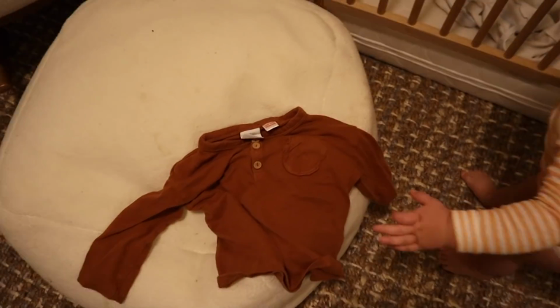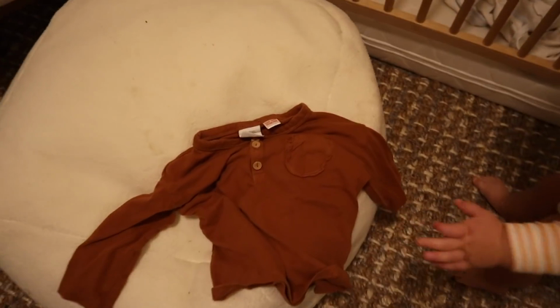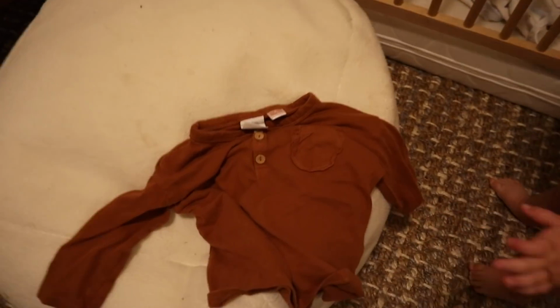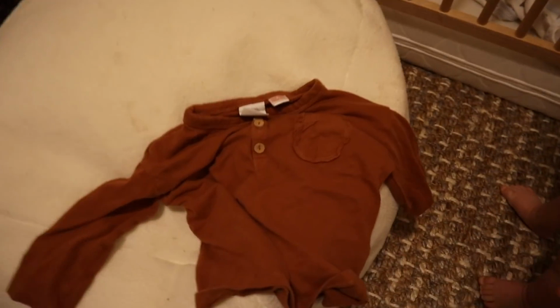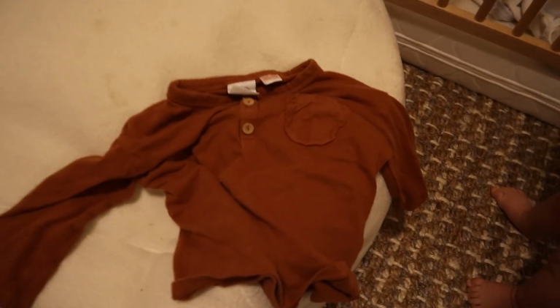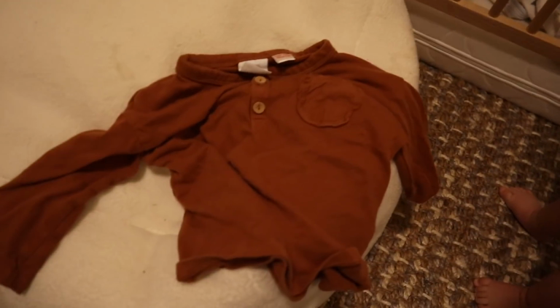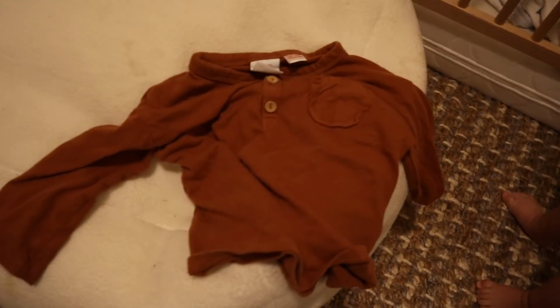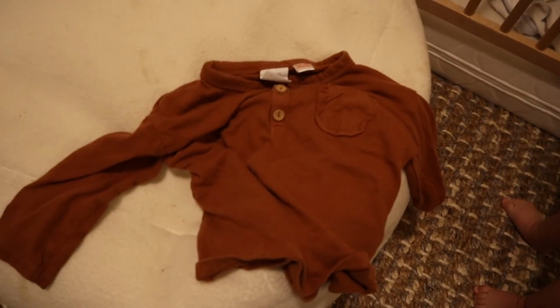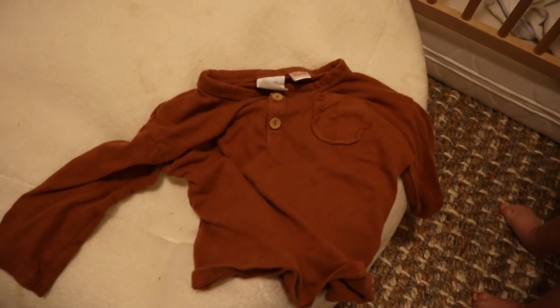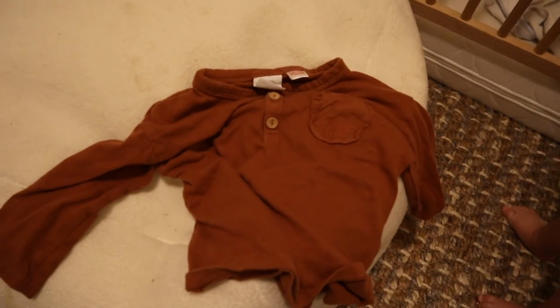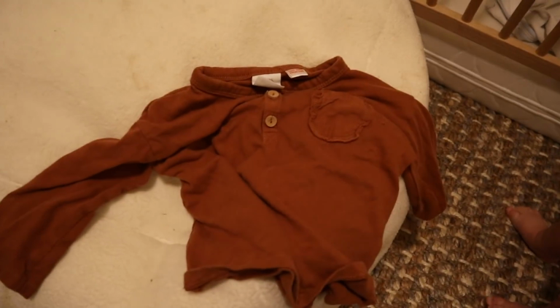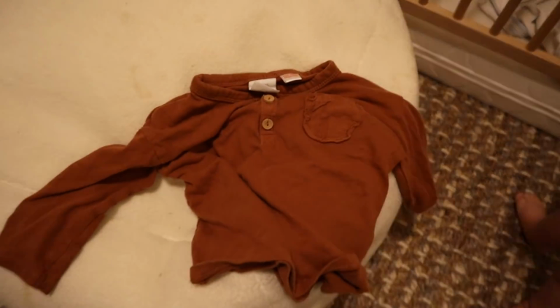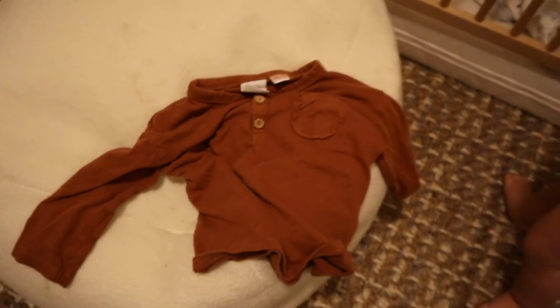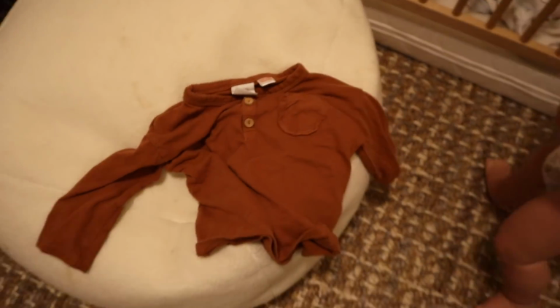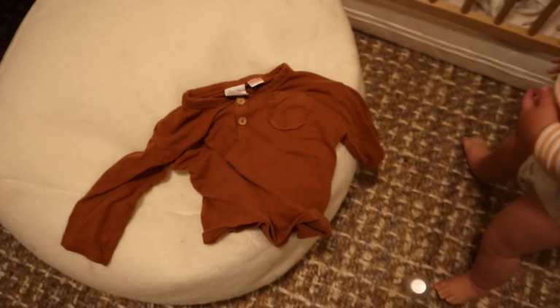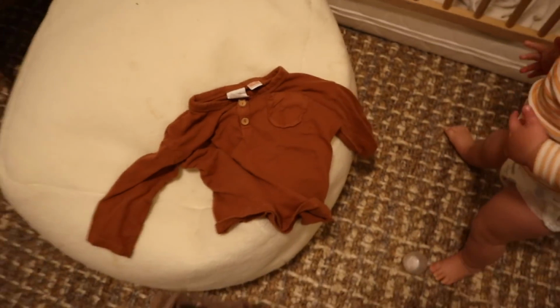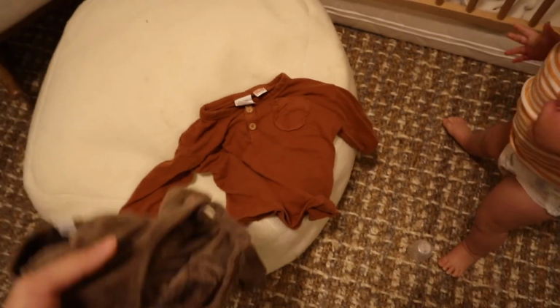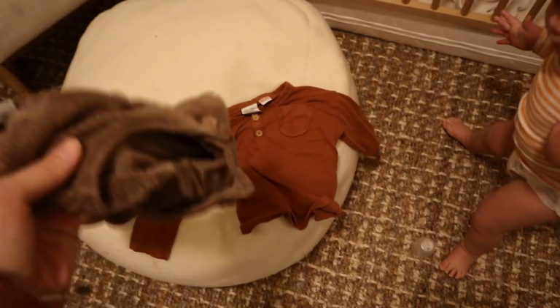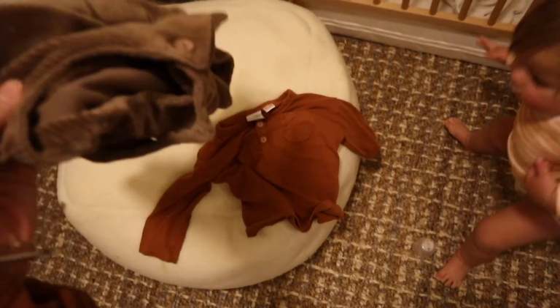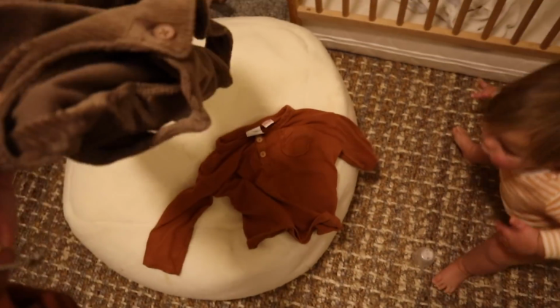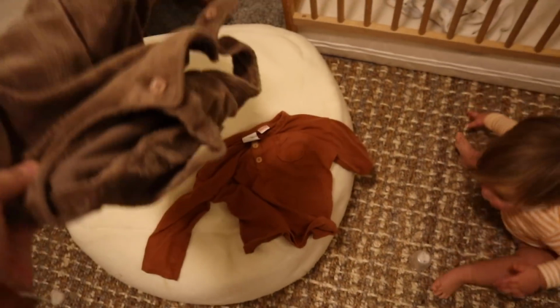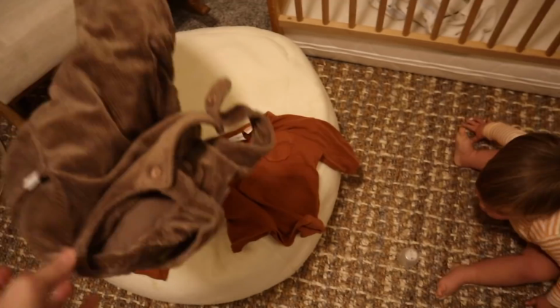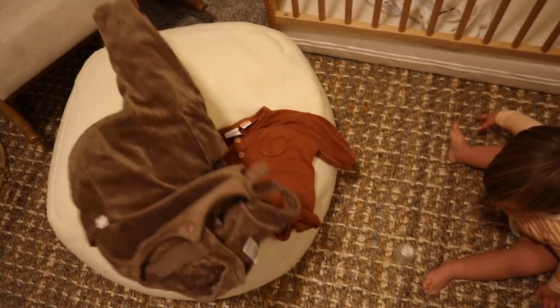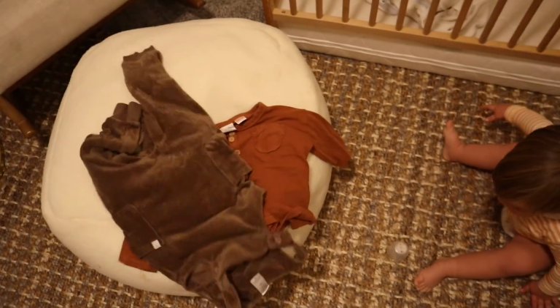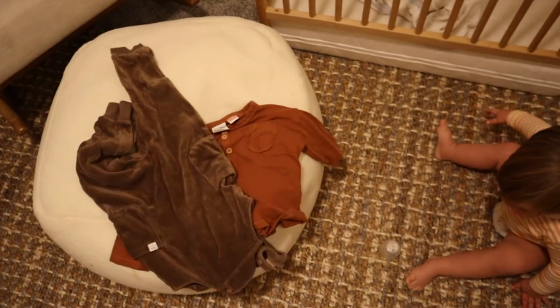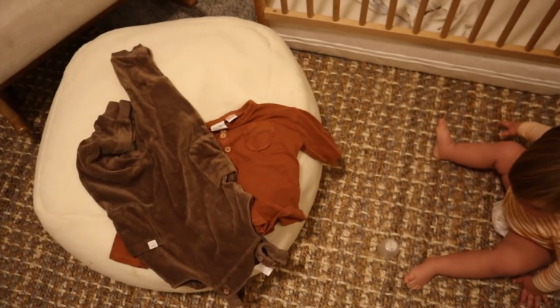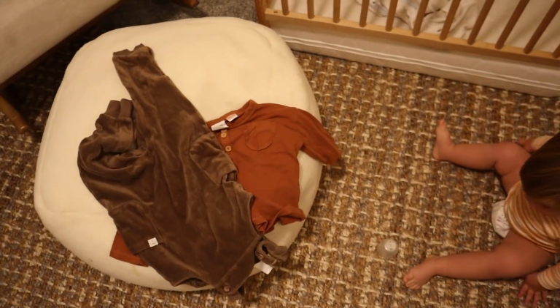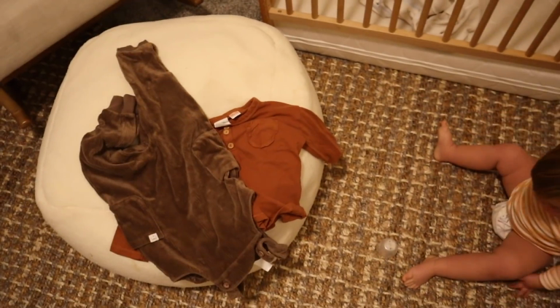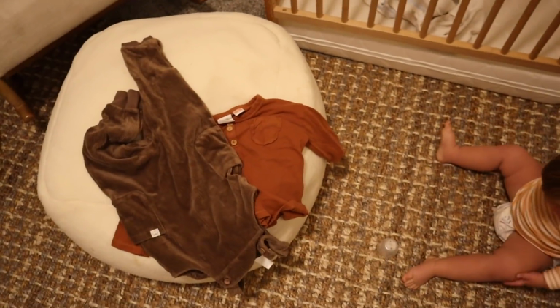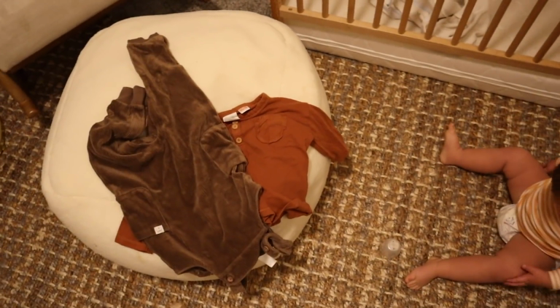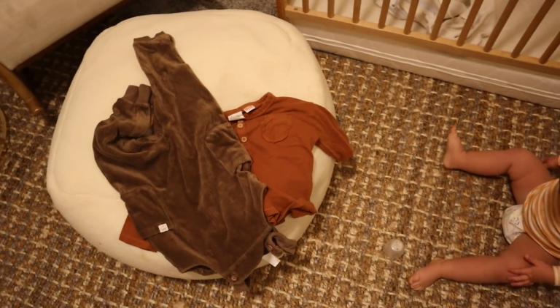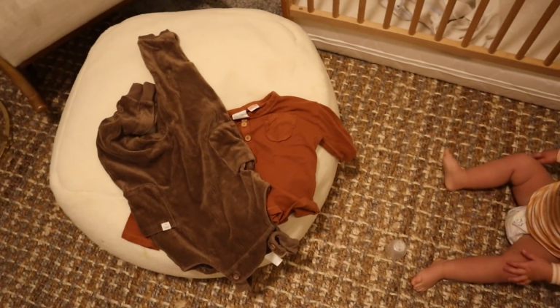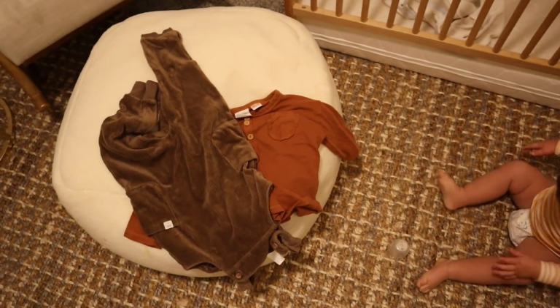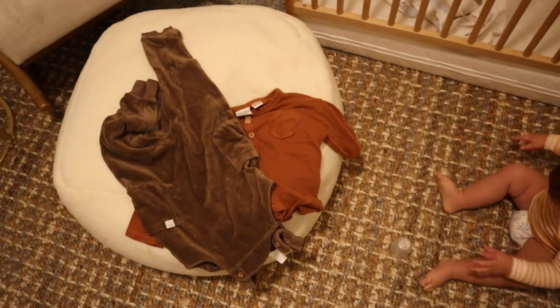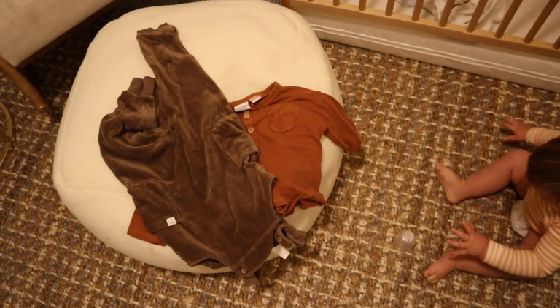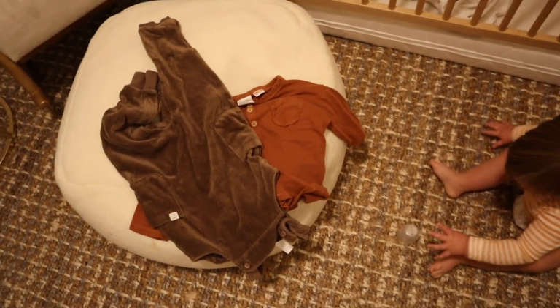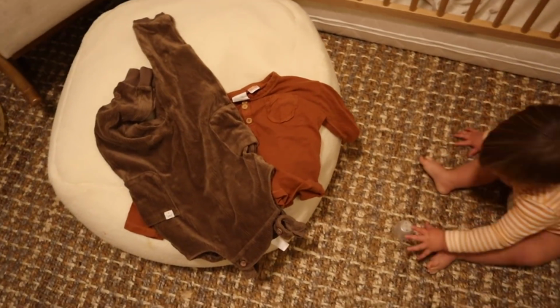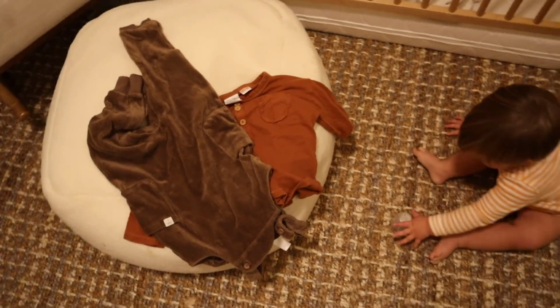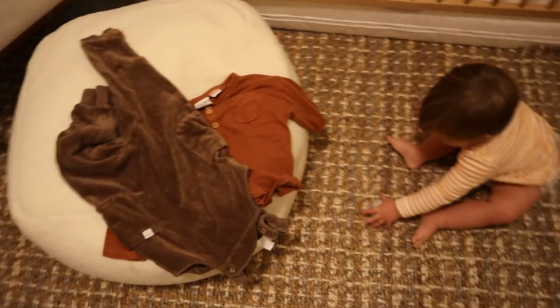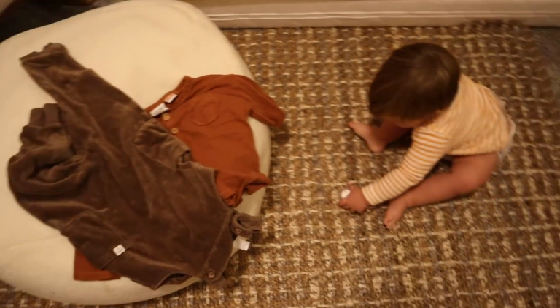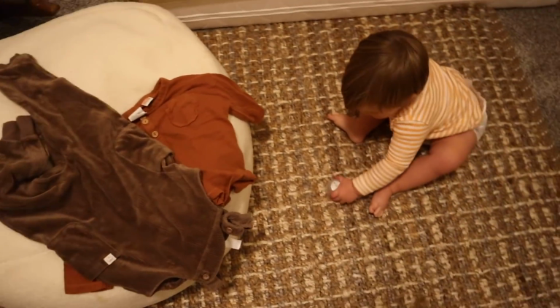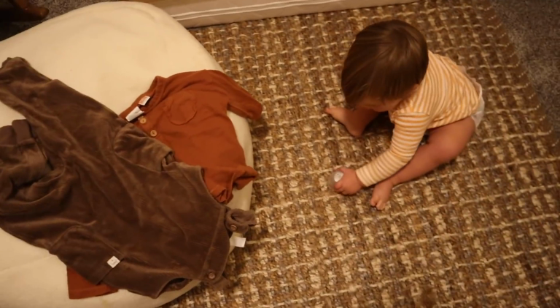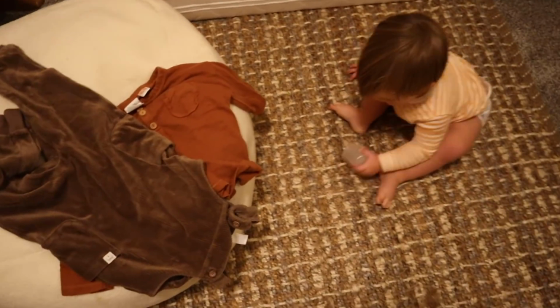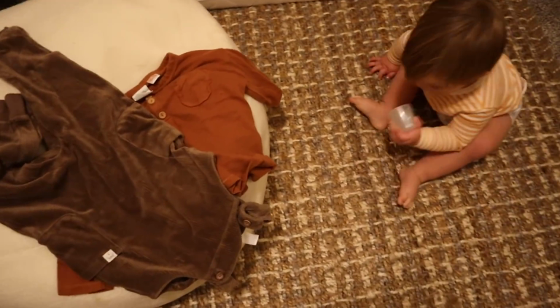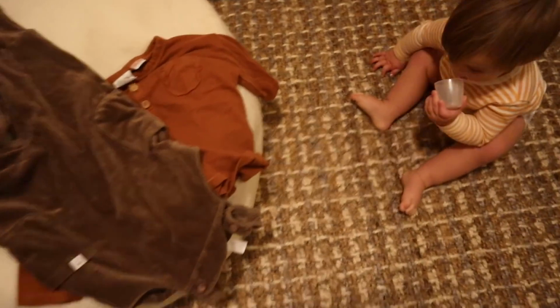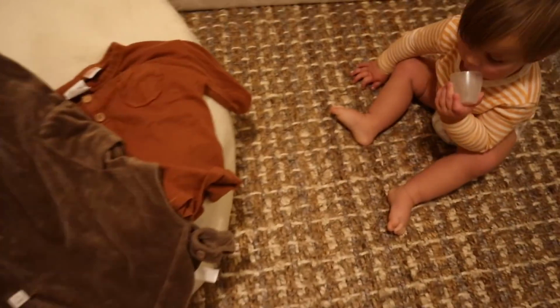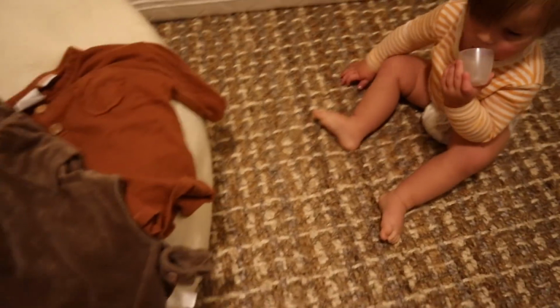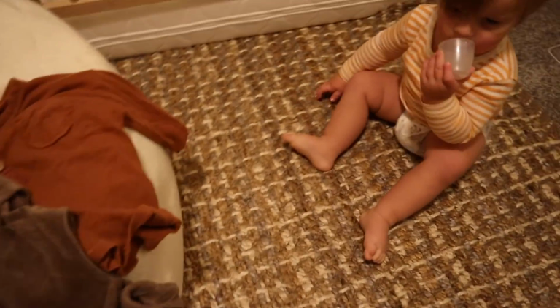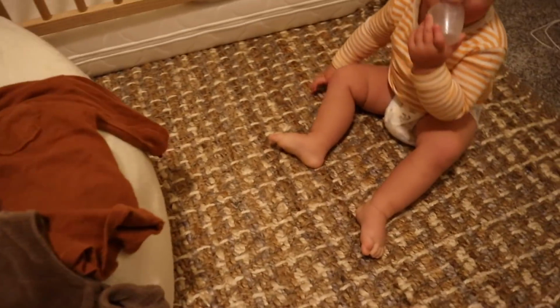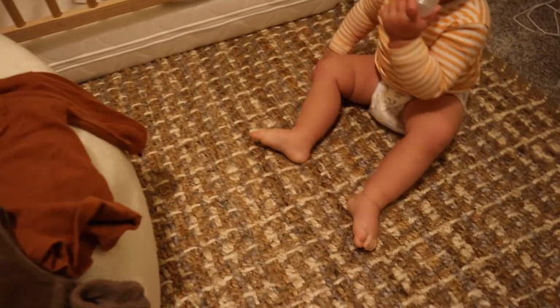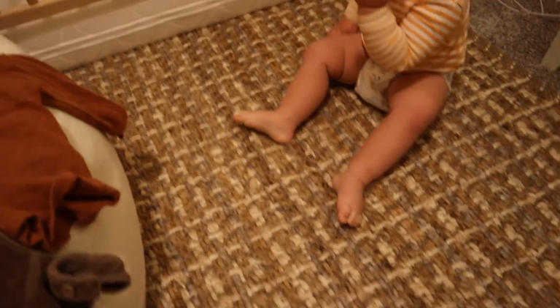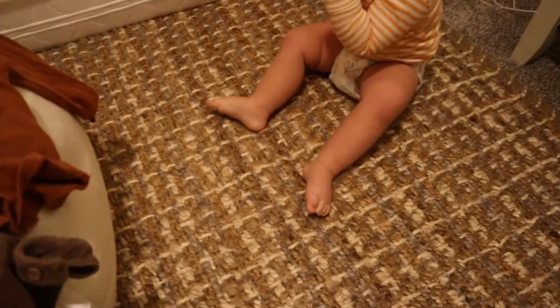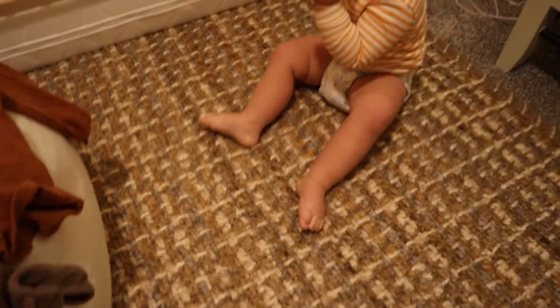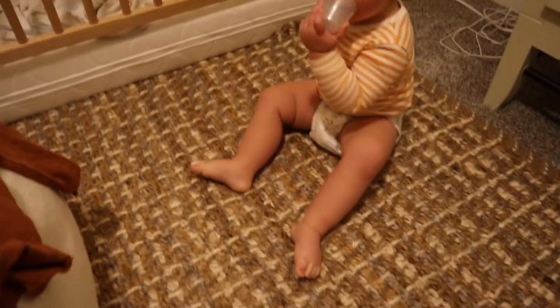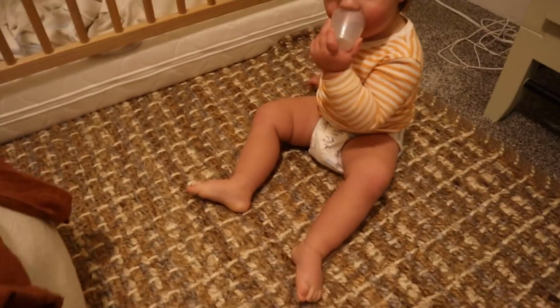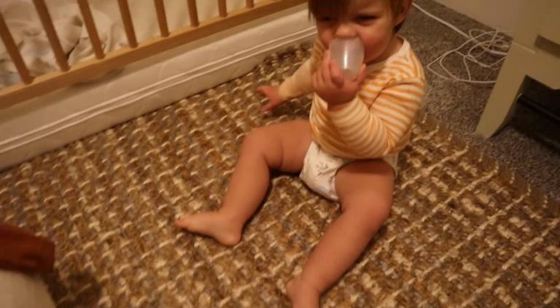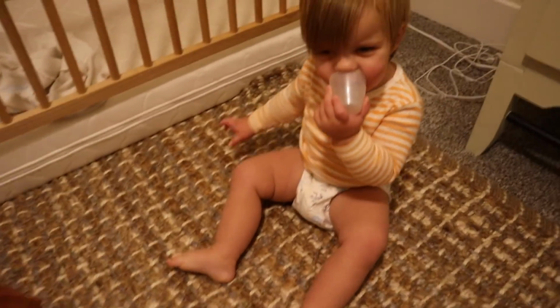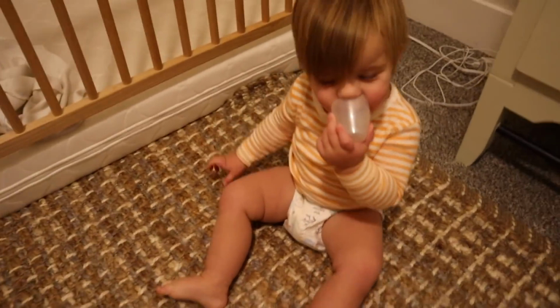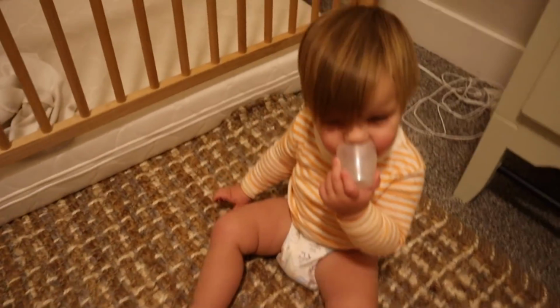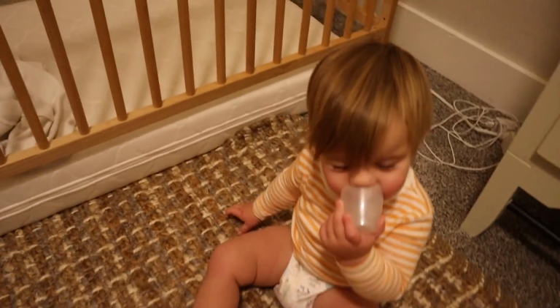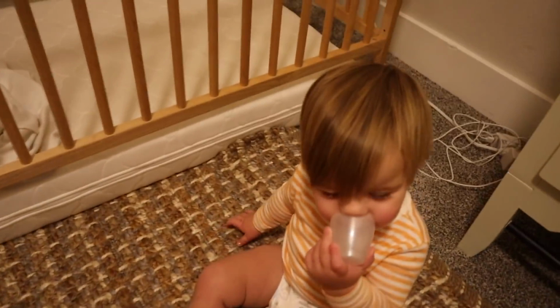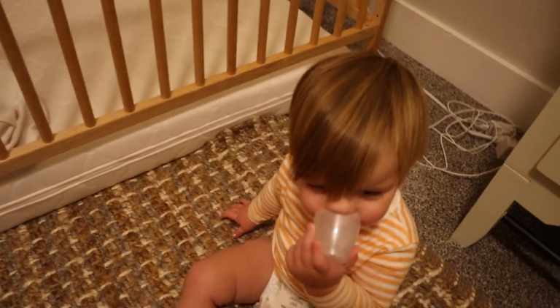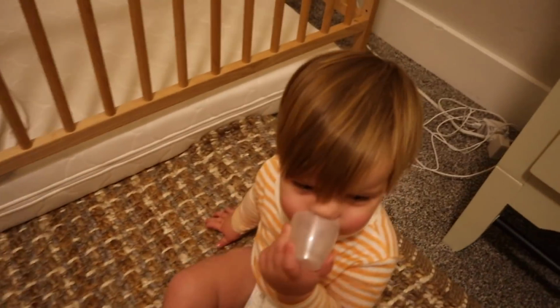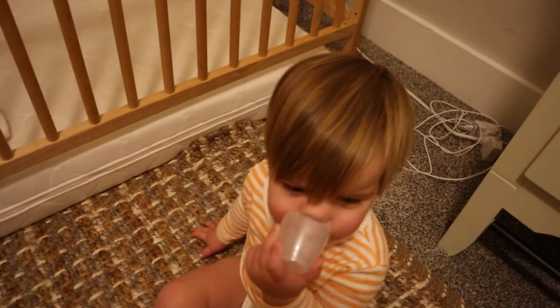Very fall little outfit today — got Wilson's little orange shirt and brown overalls. You ready to get dressed?